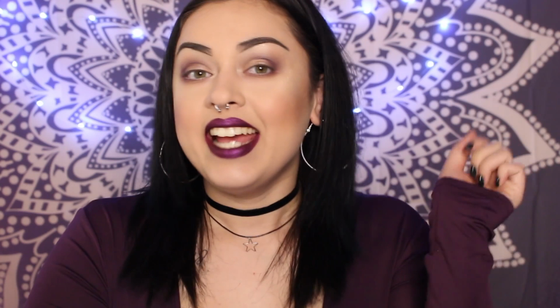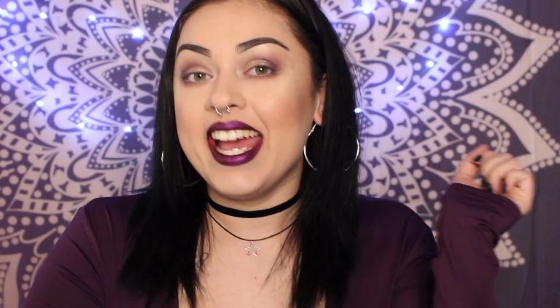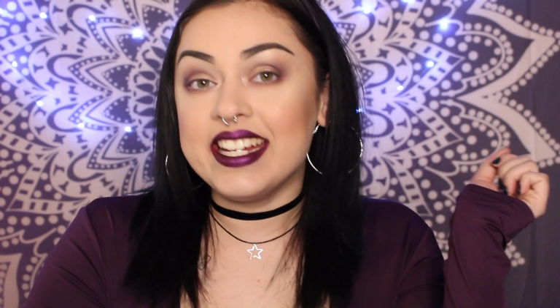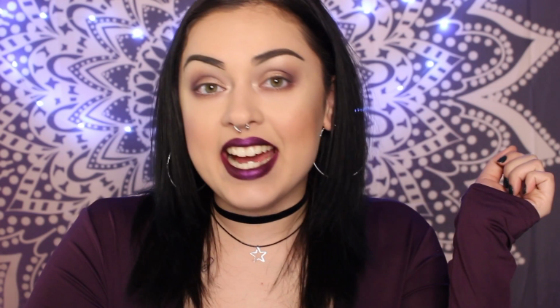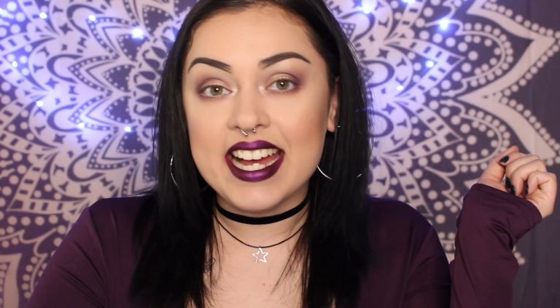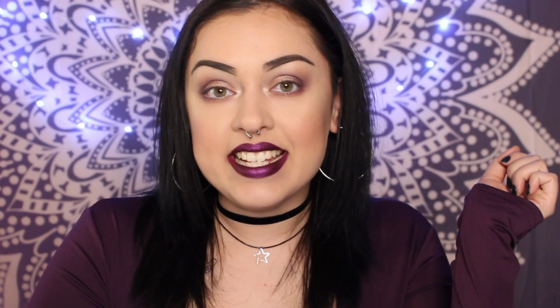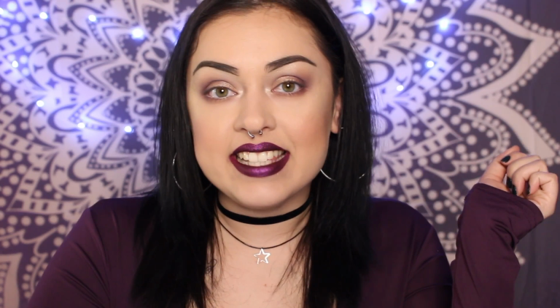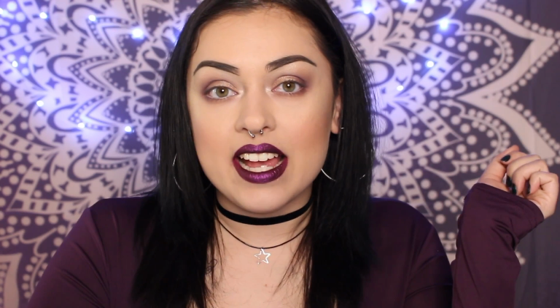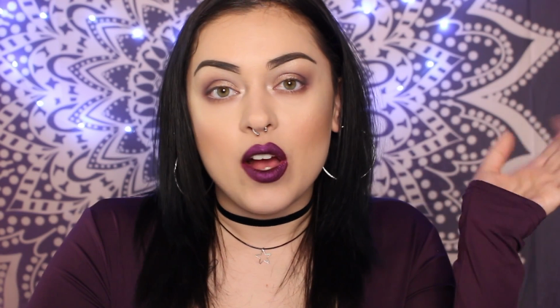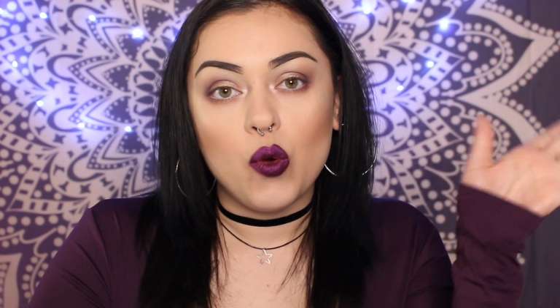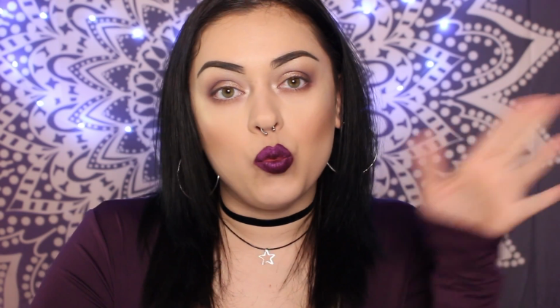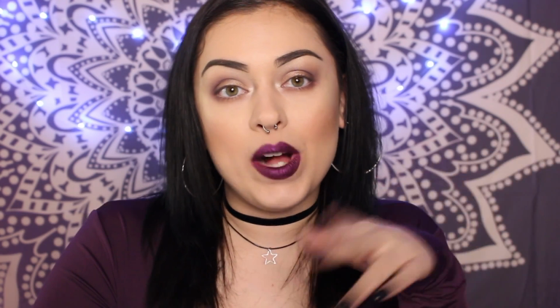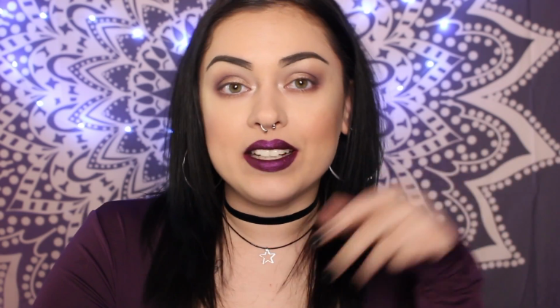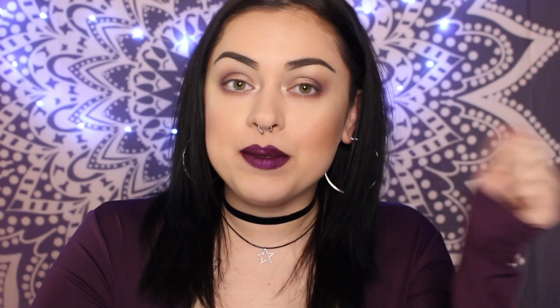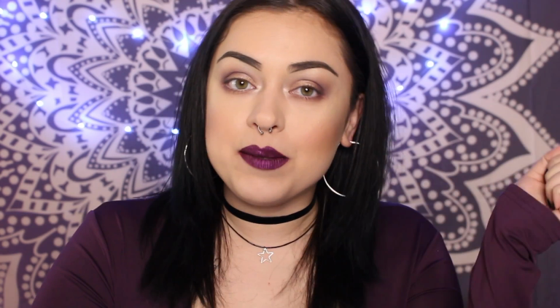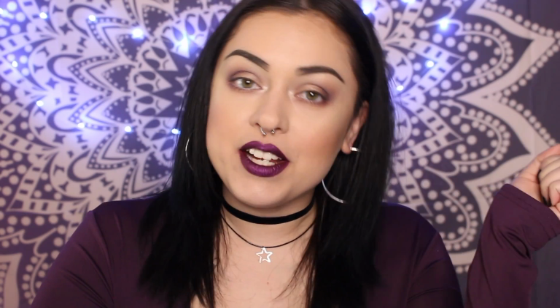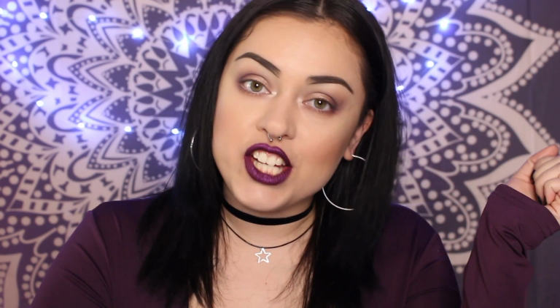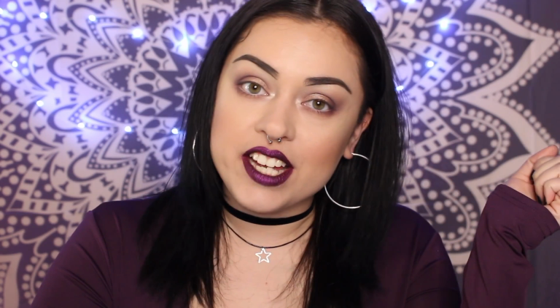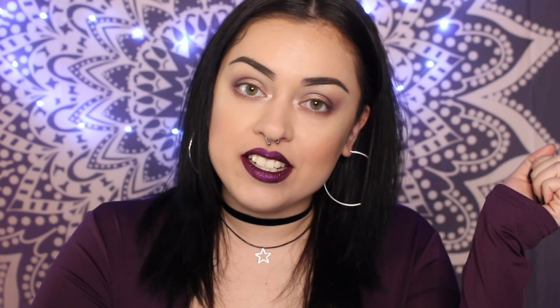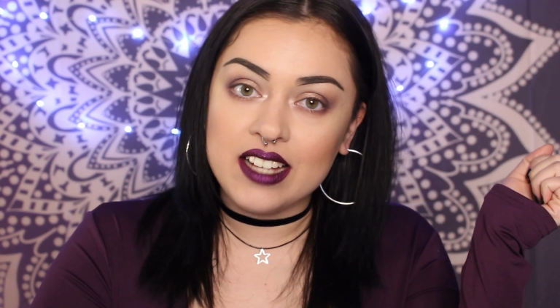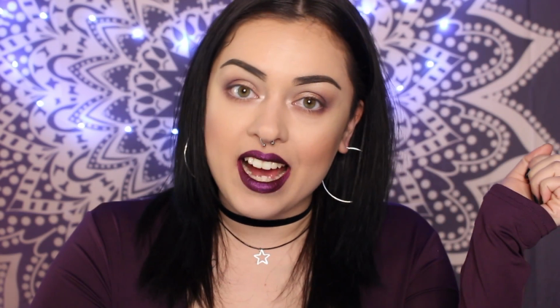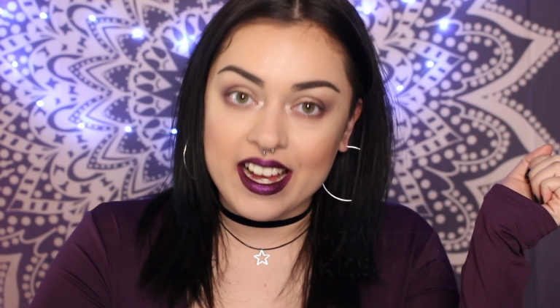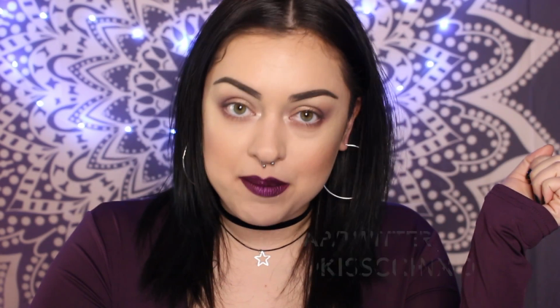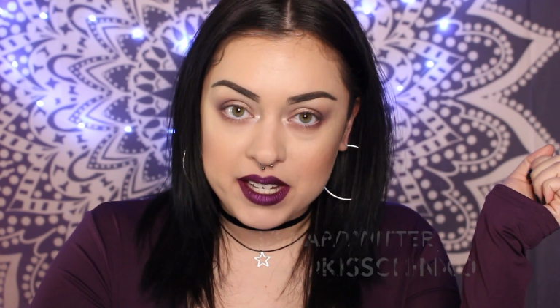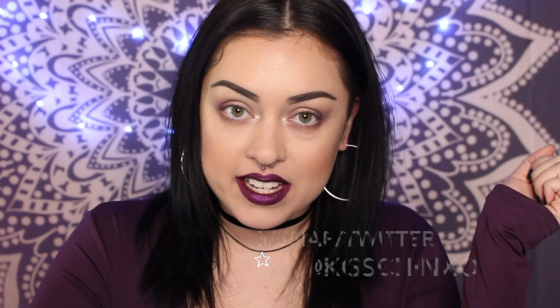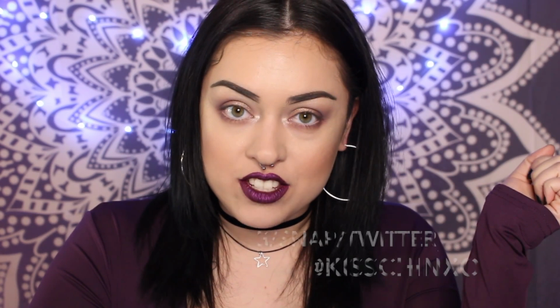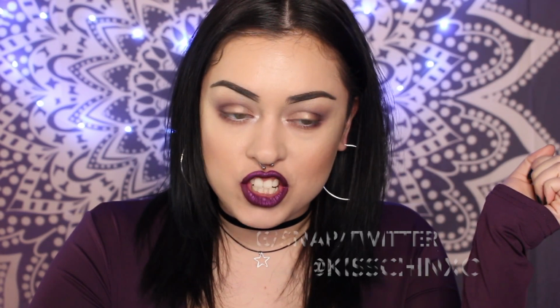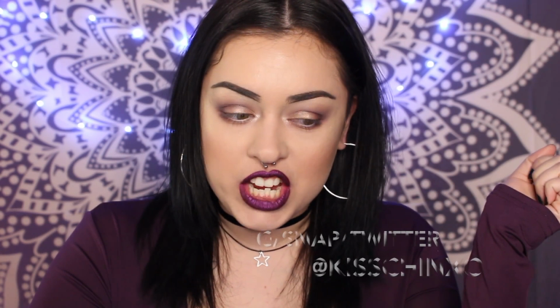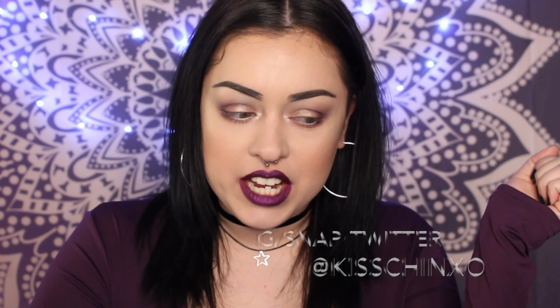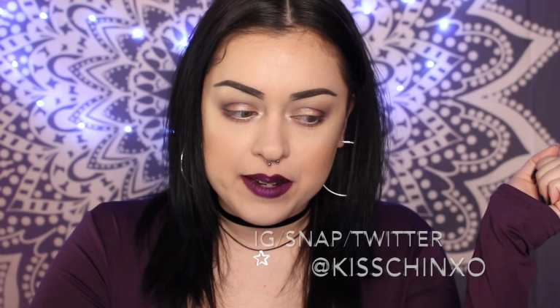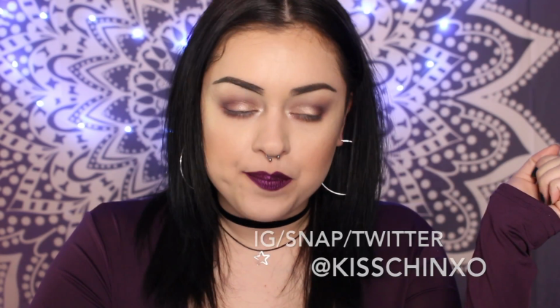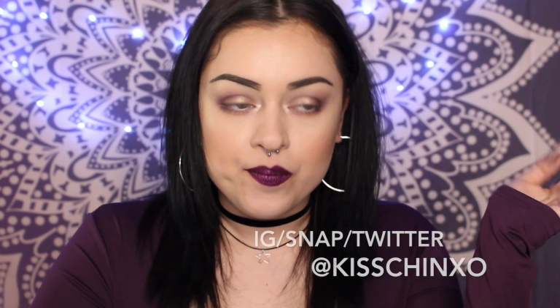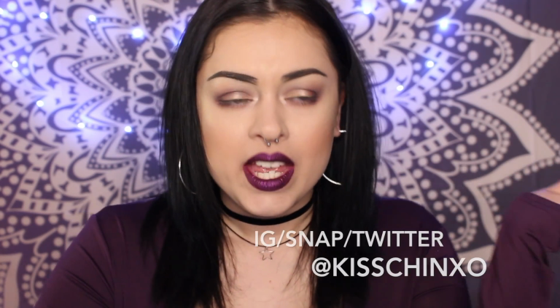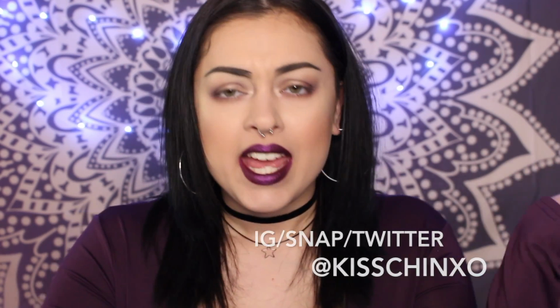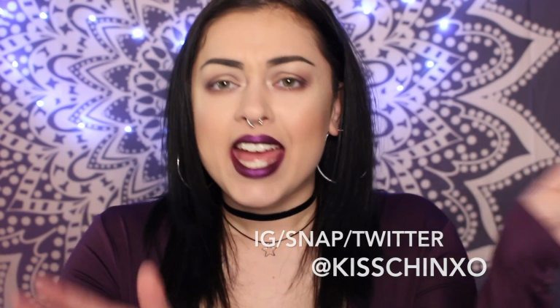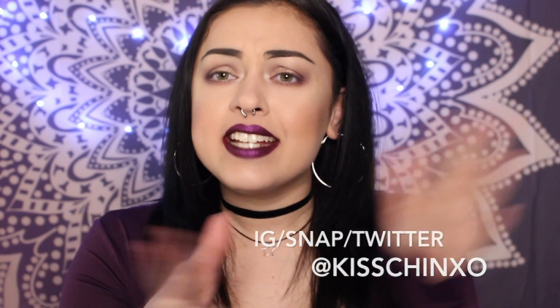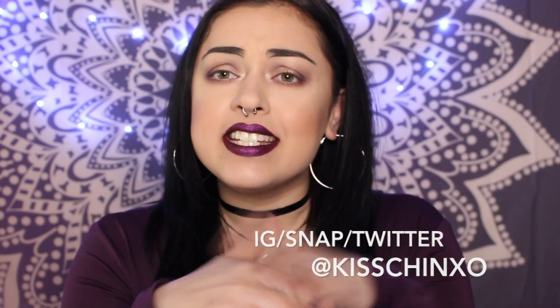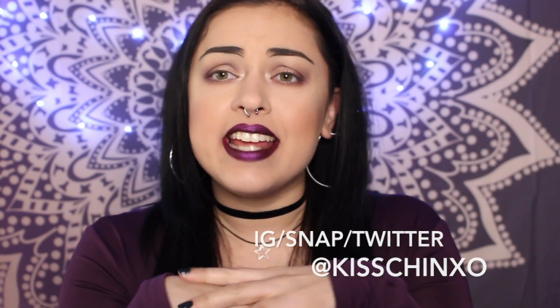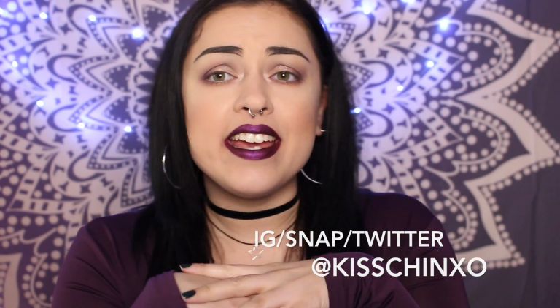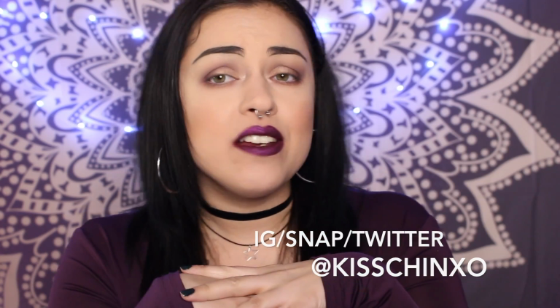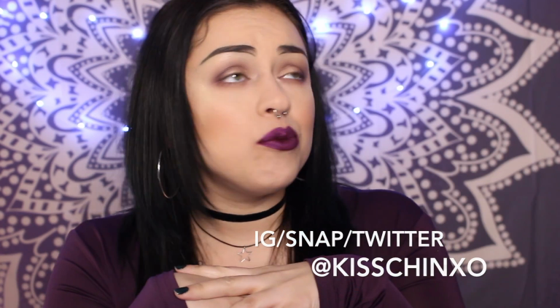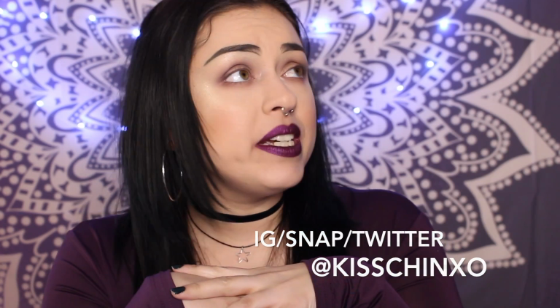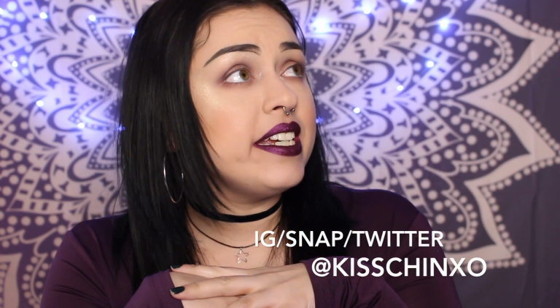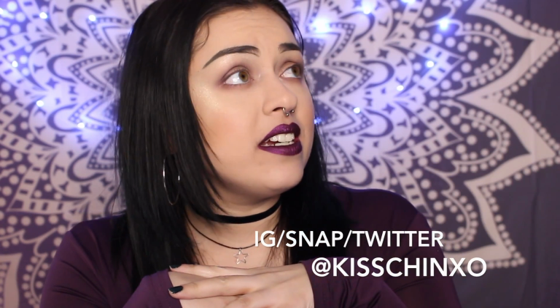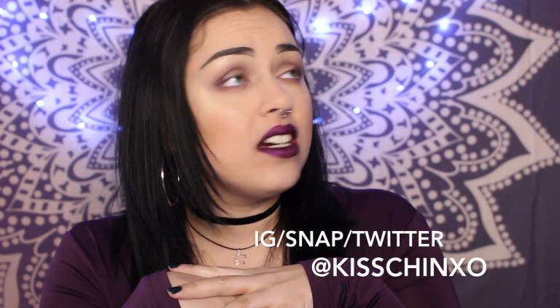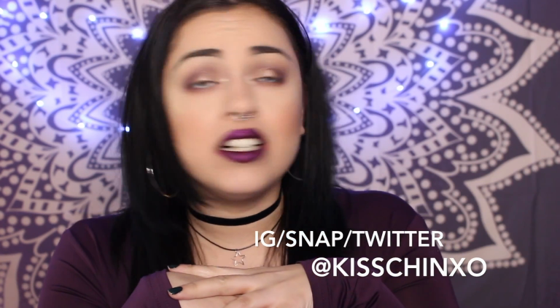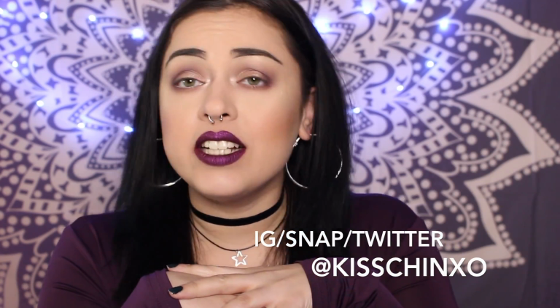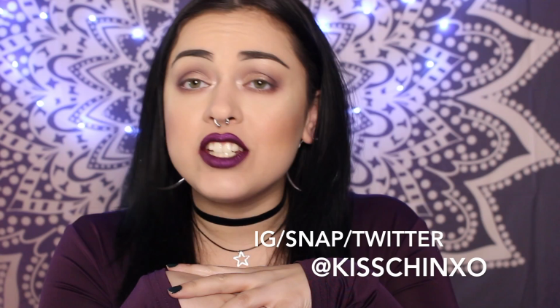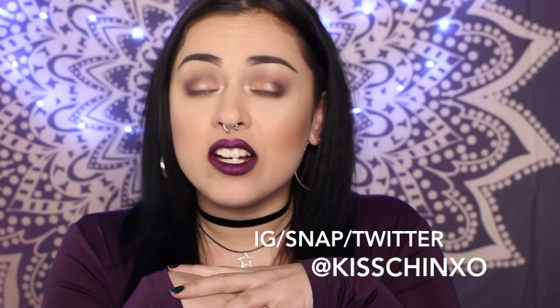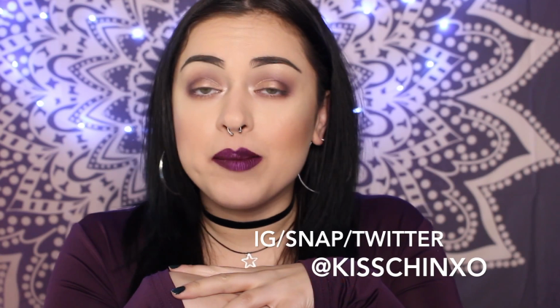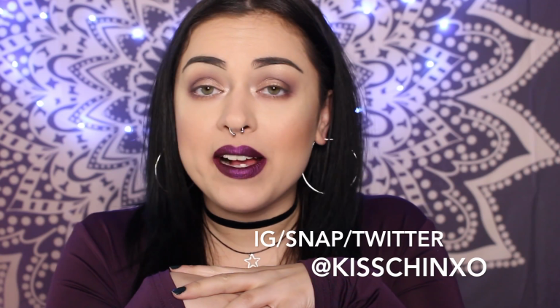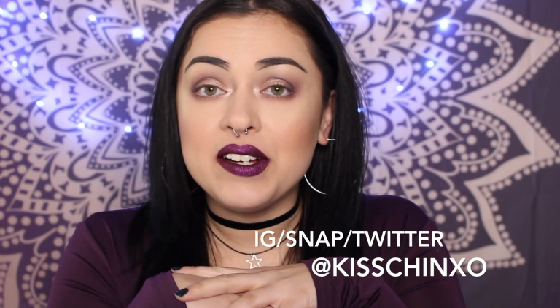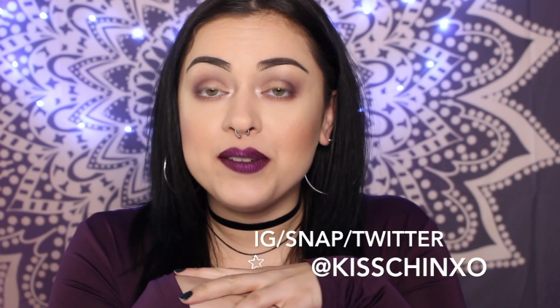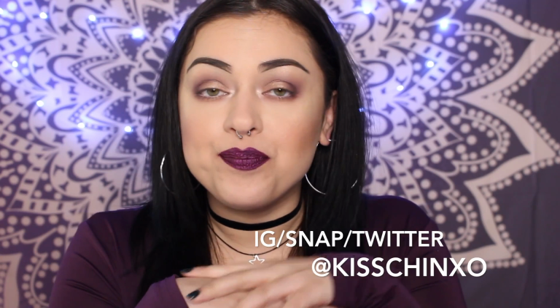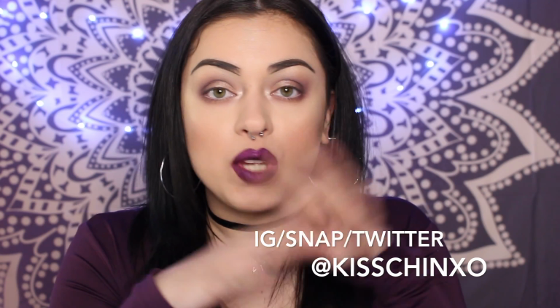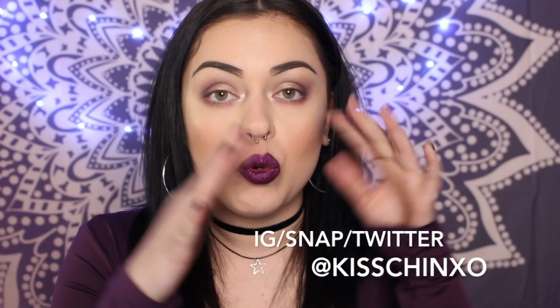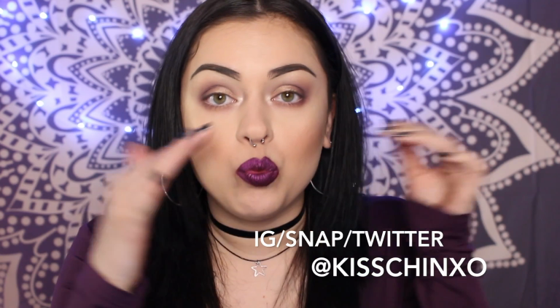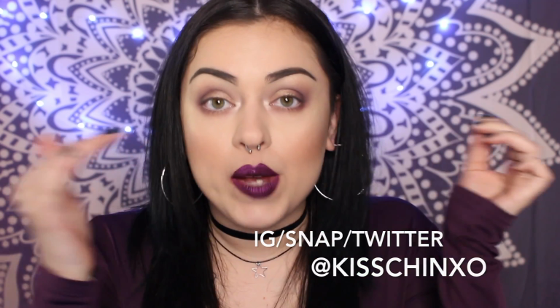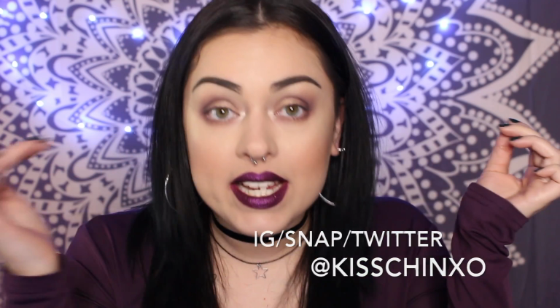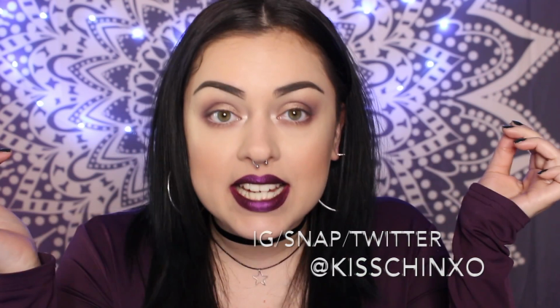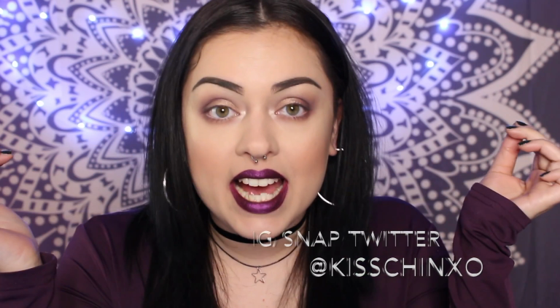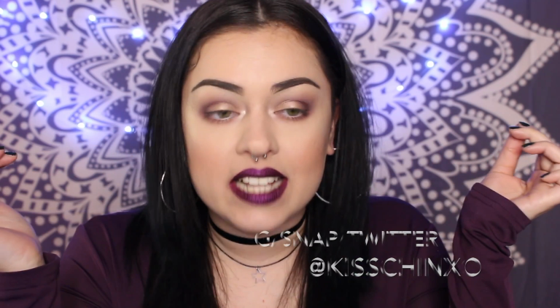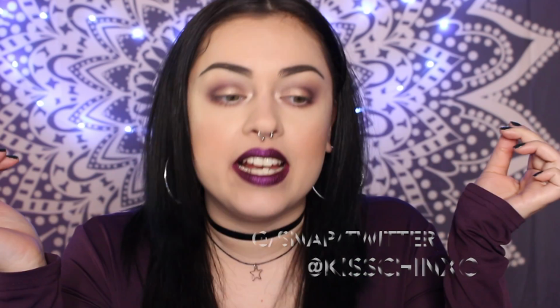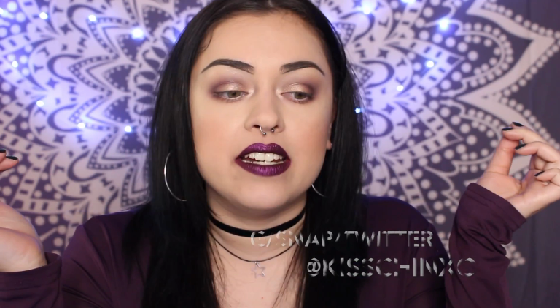Hey guys! Welcome to my channel. I'm Kisjin and today we are going to talk about a winged eyeliner.